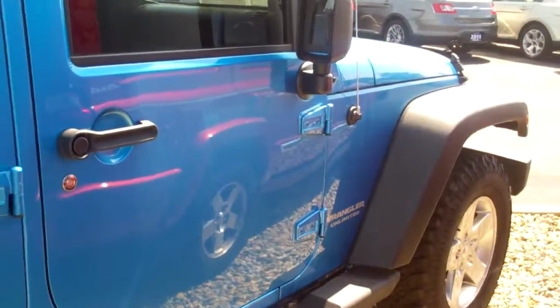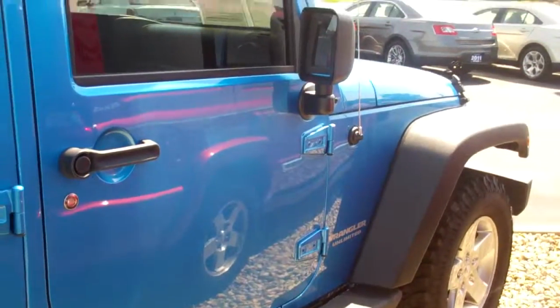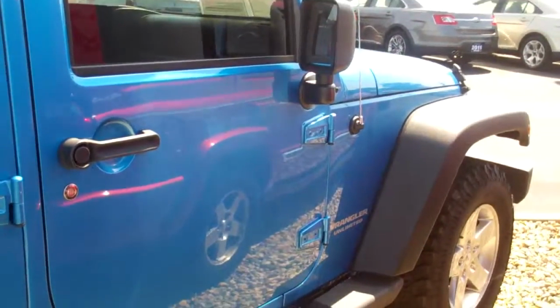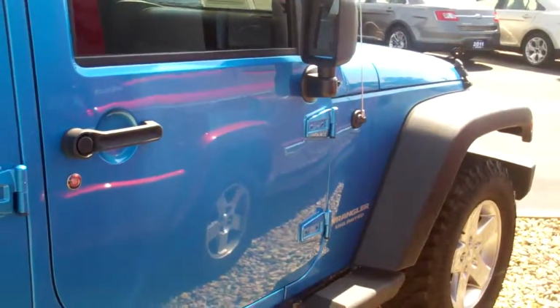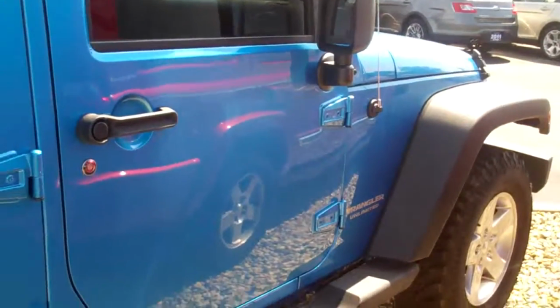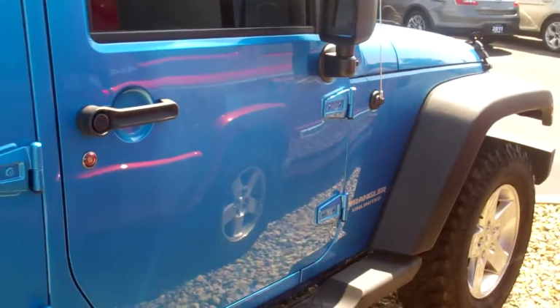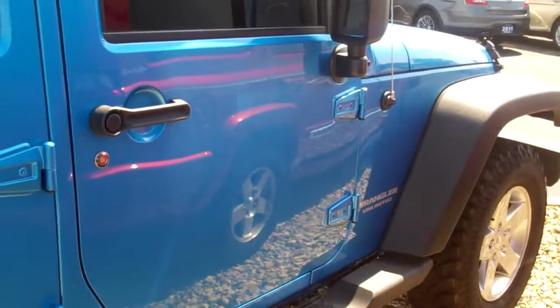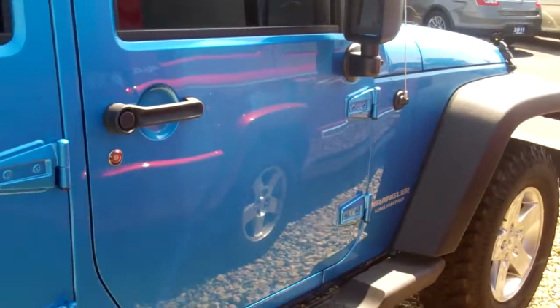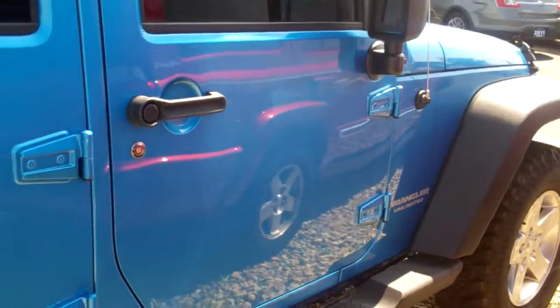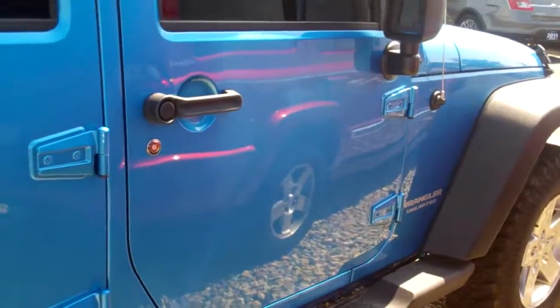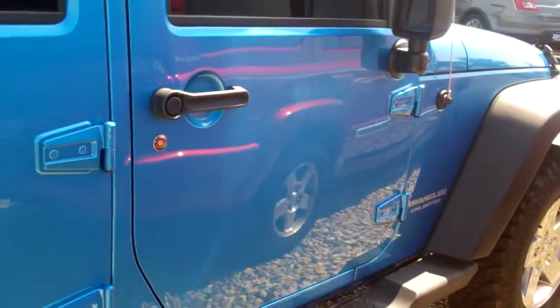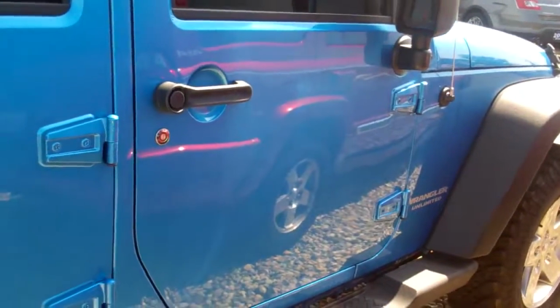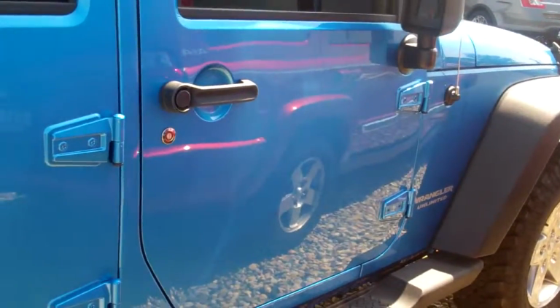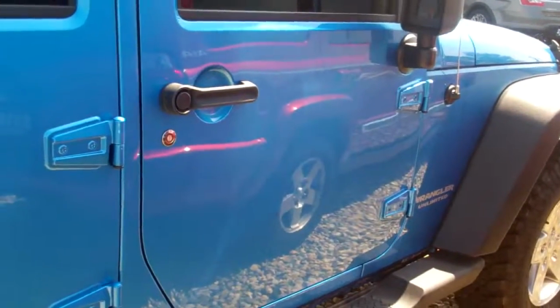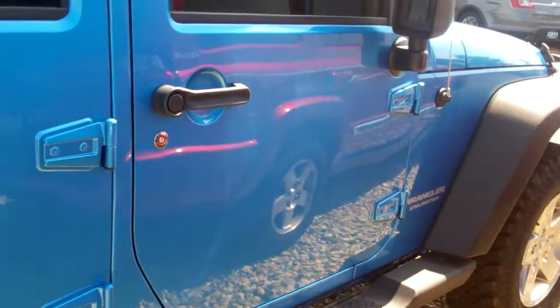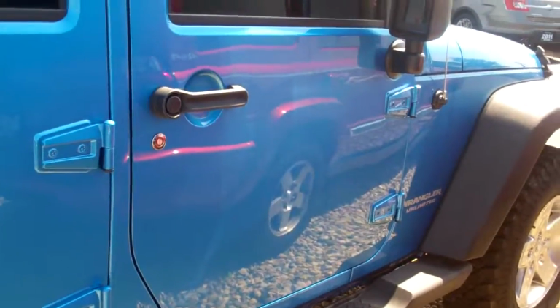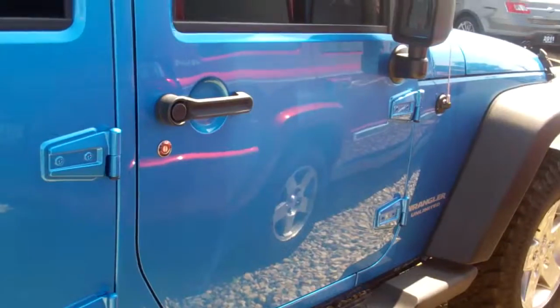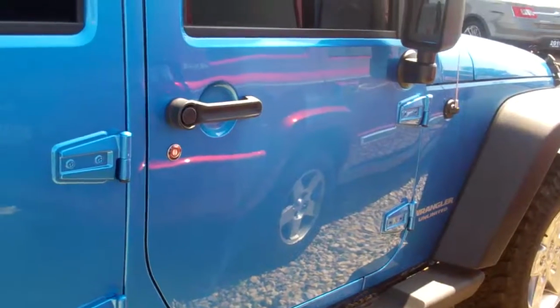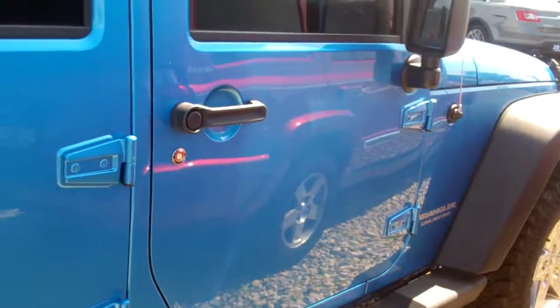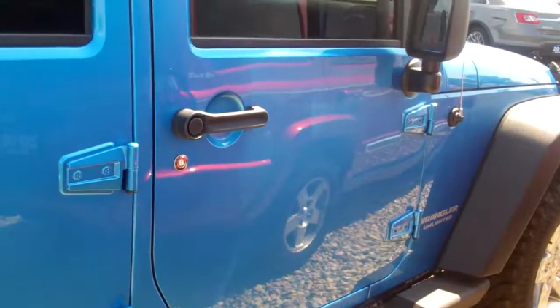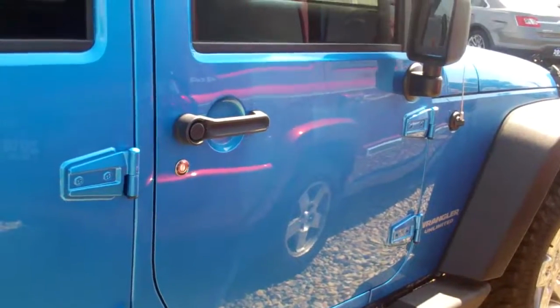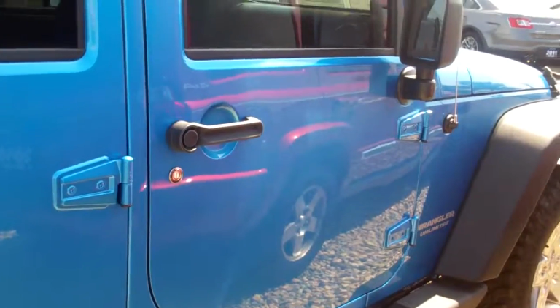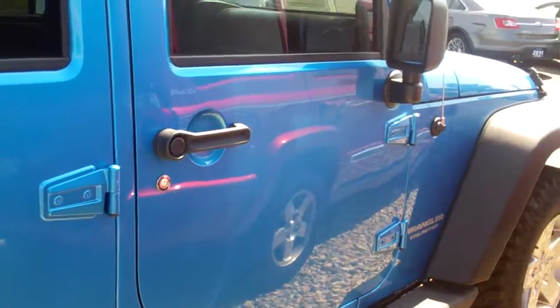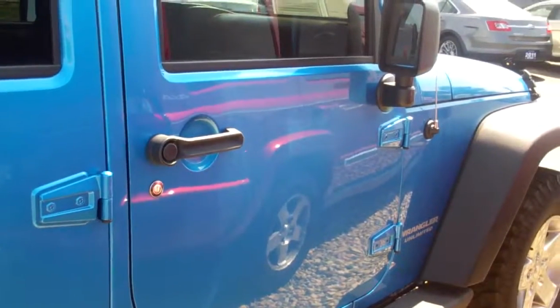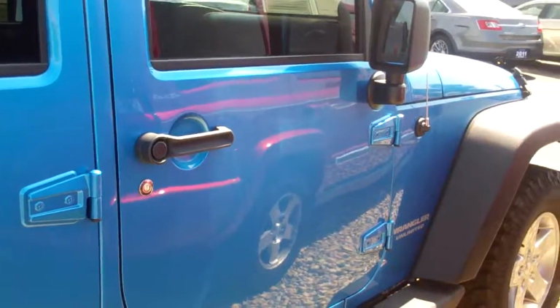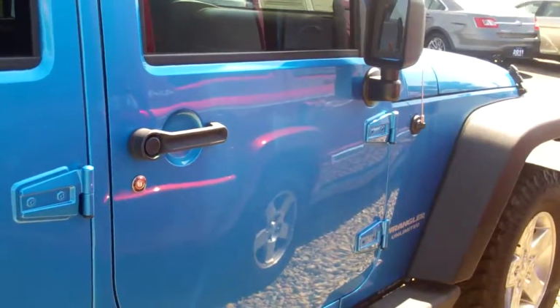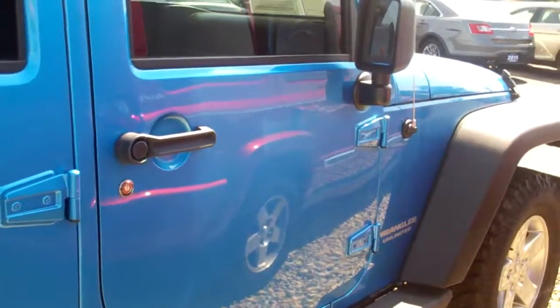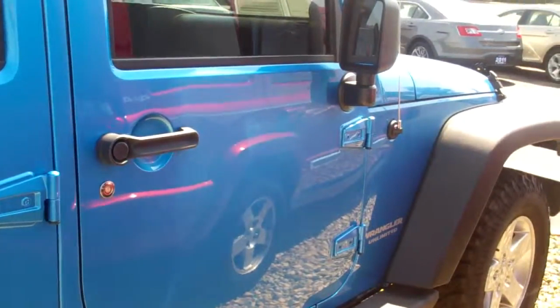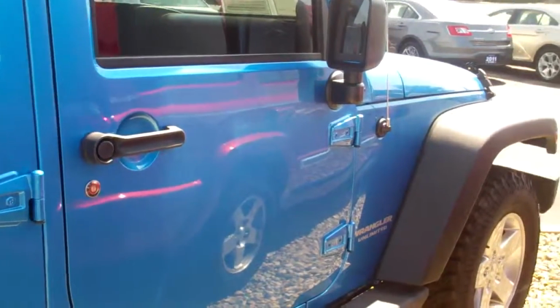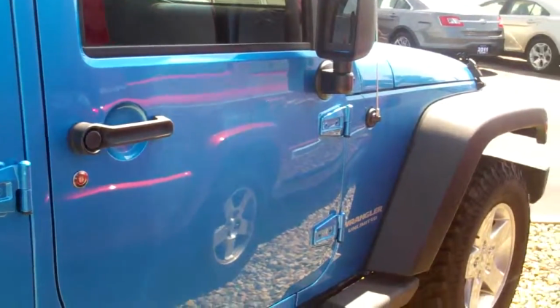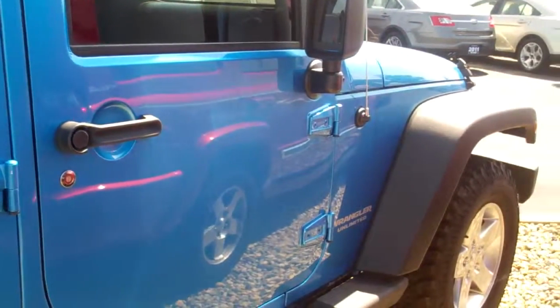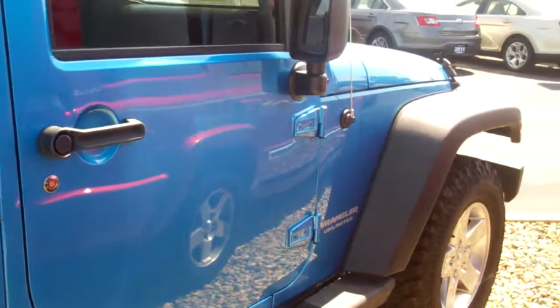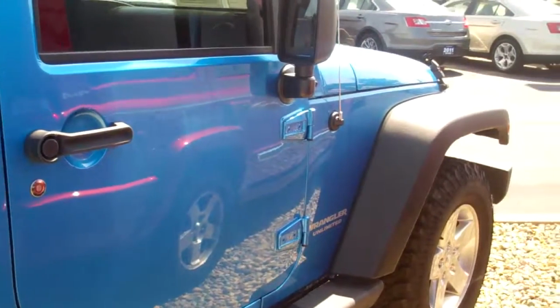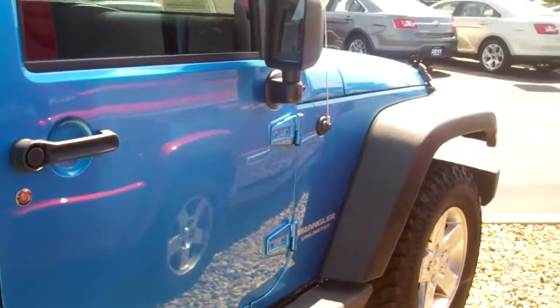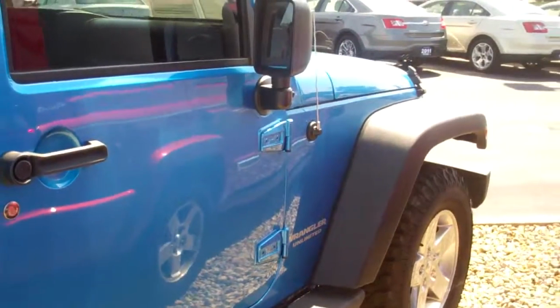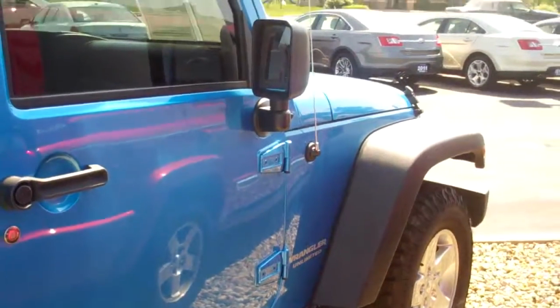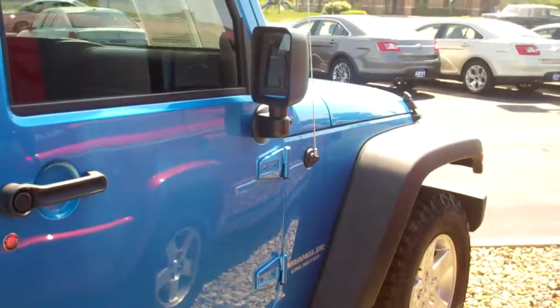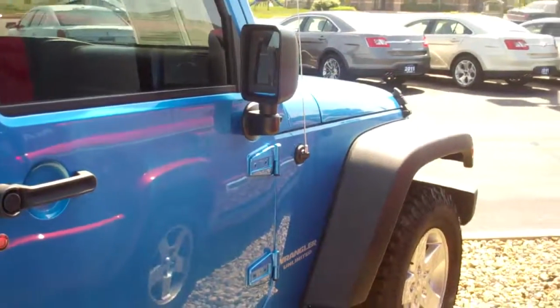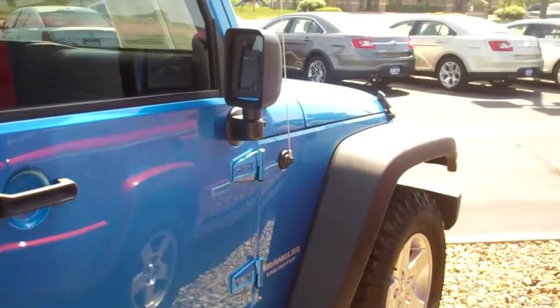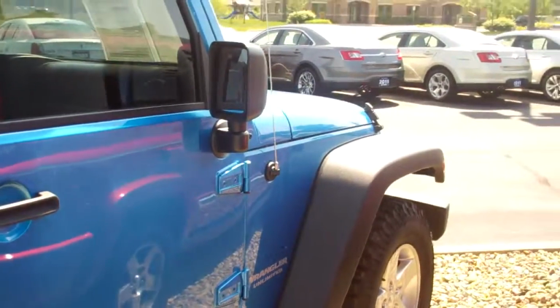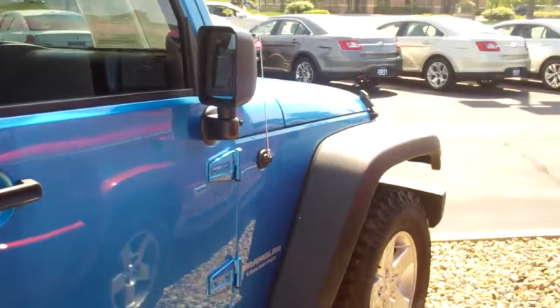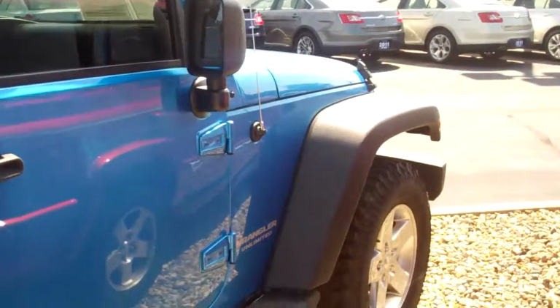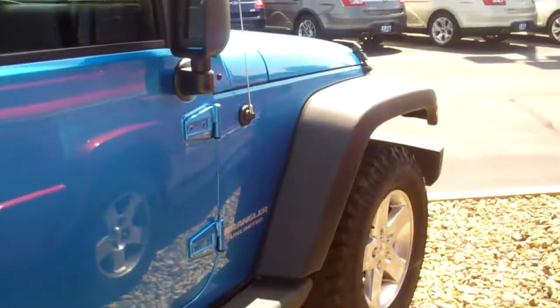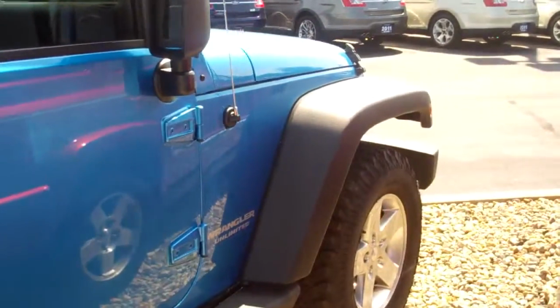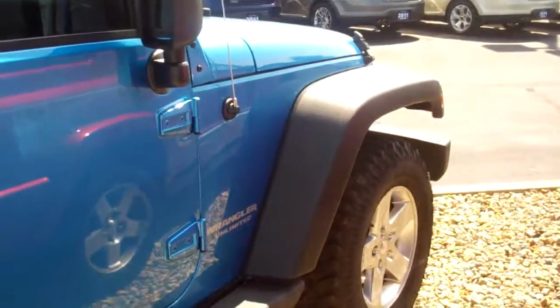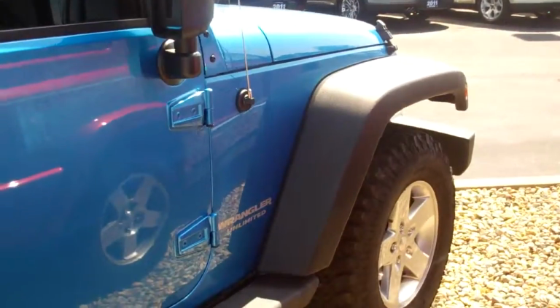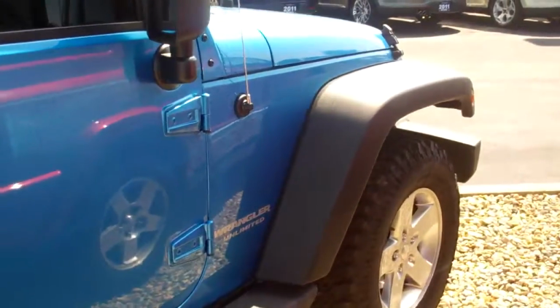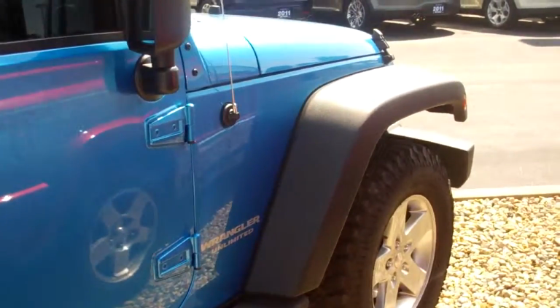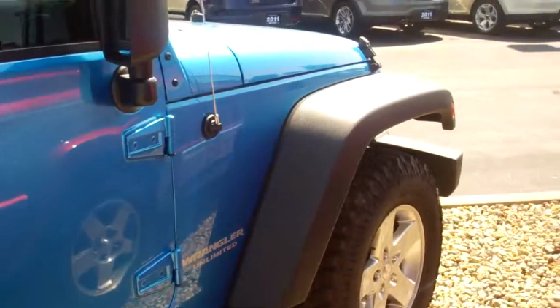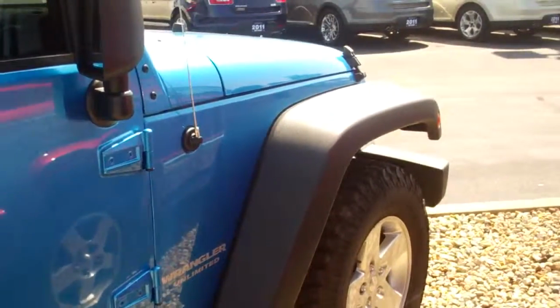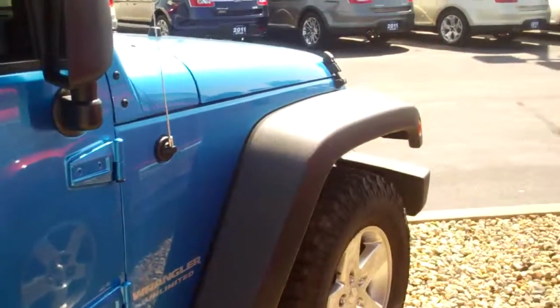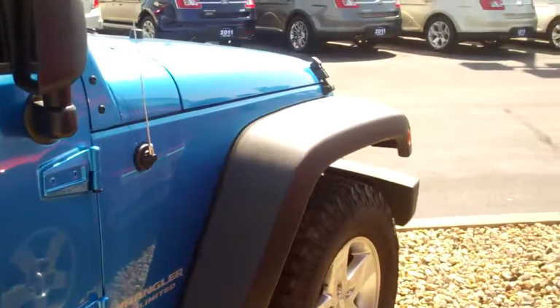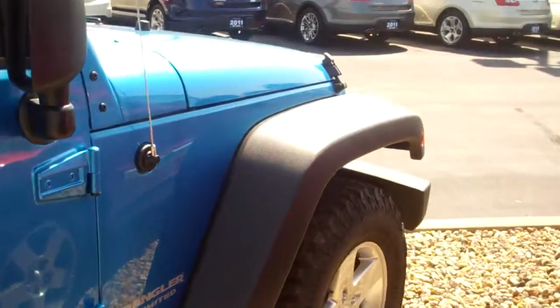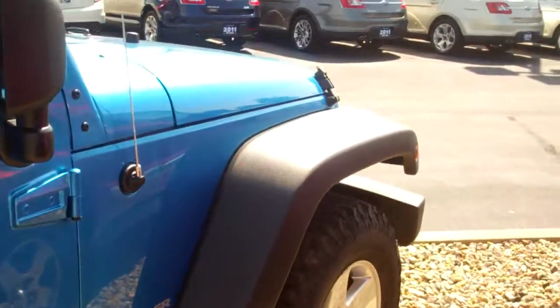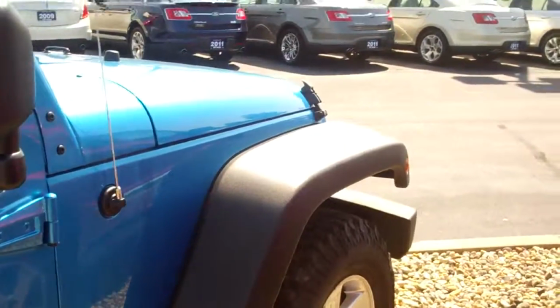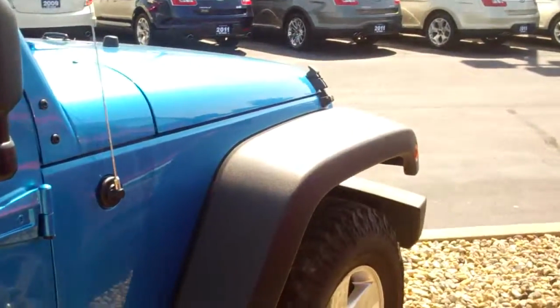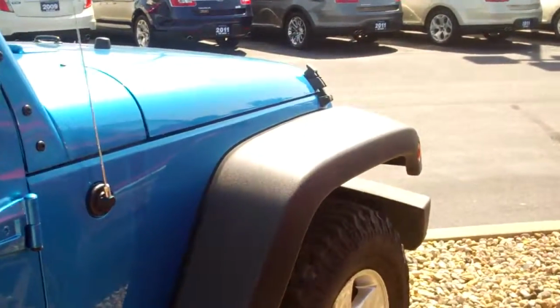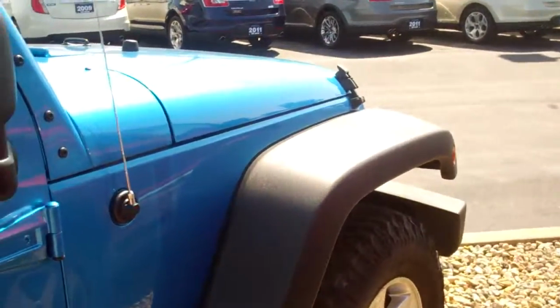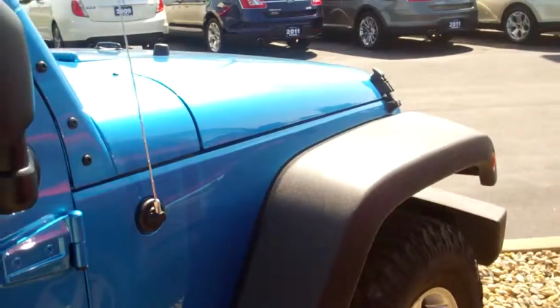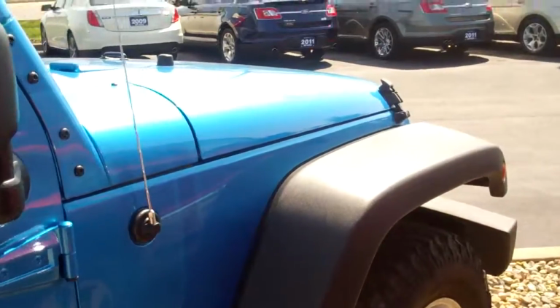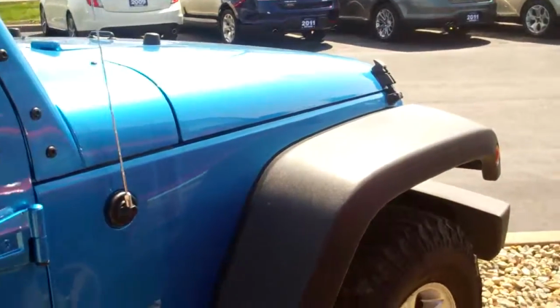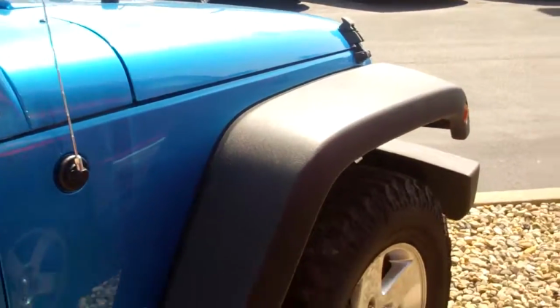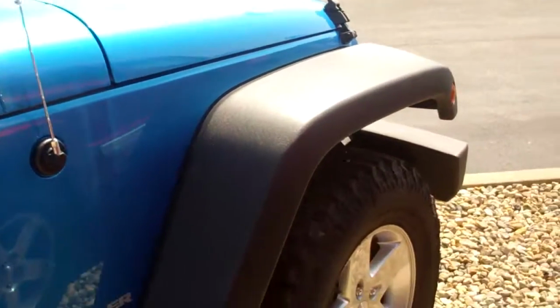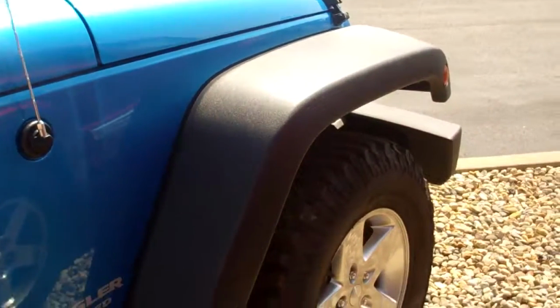The body looks flawless. I don't see anything on it — any scratches or anything like that on the vehicle.